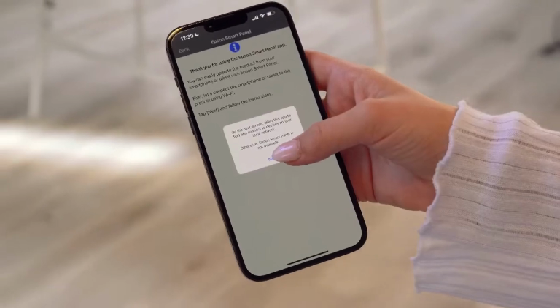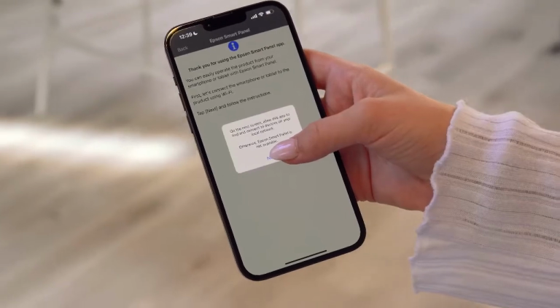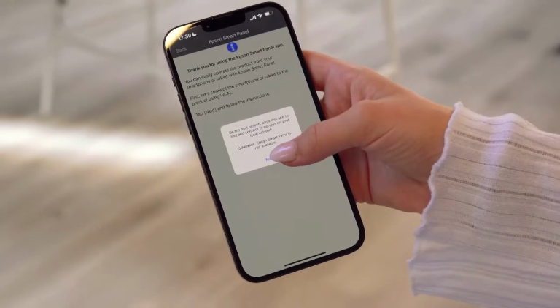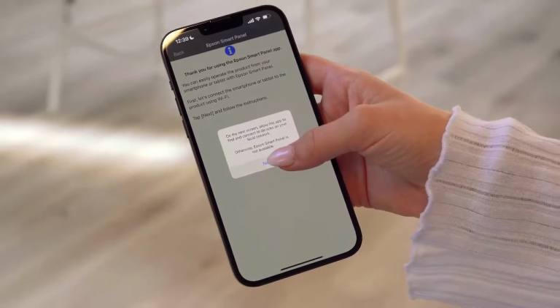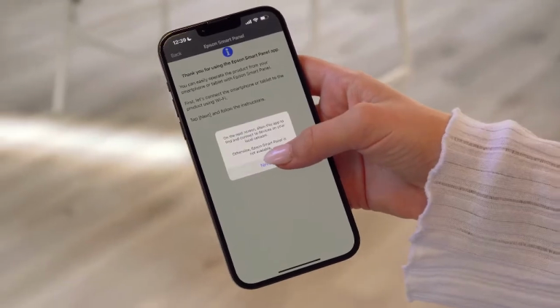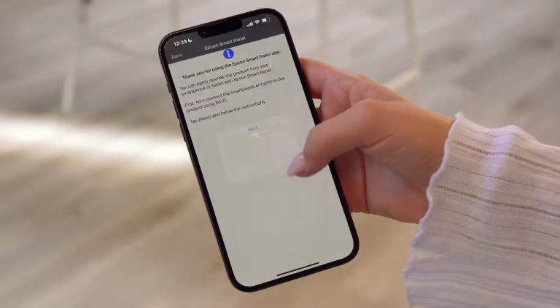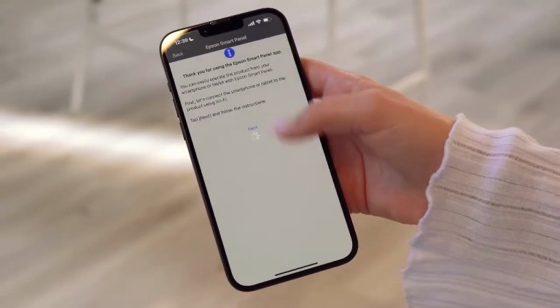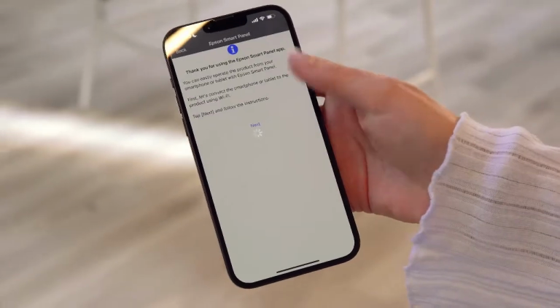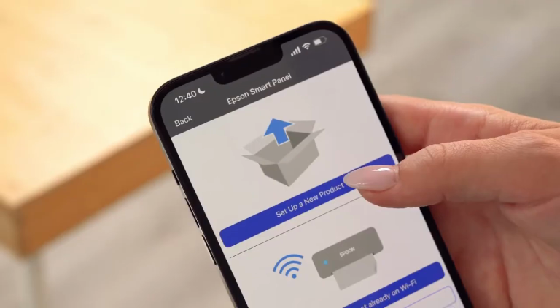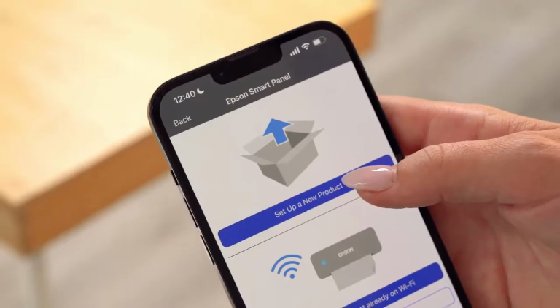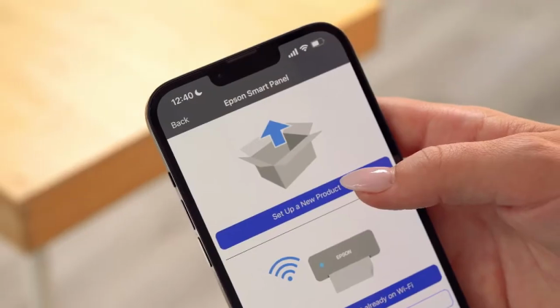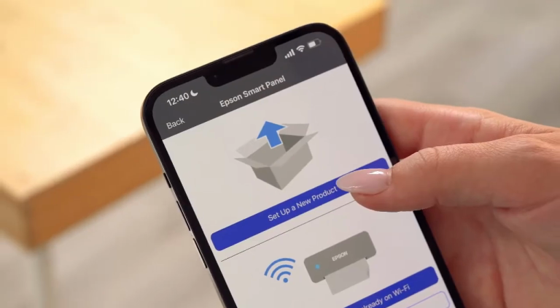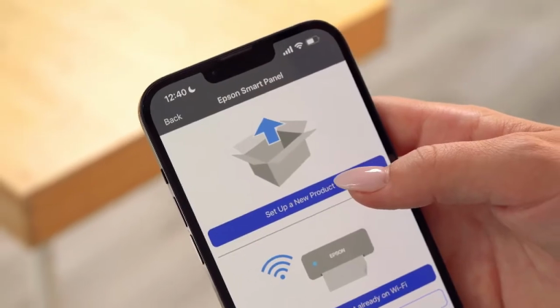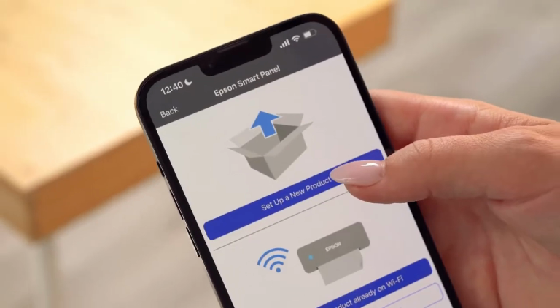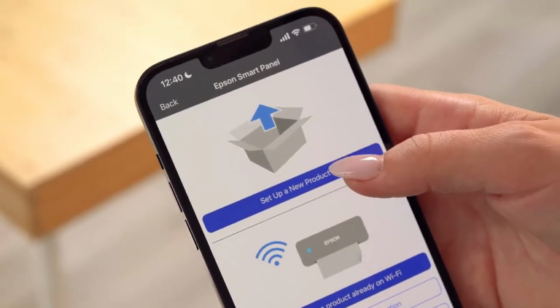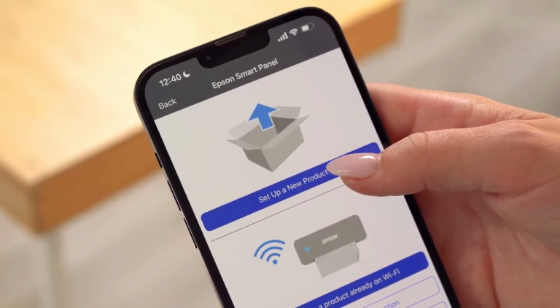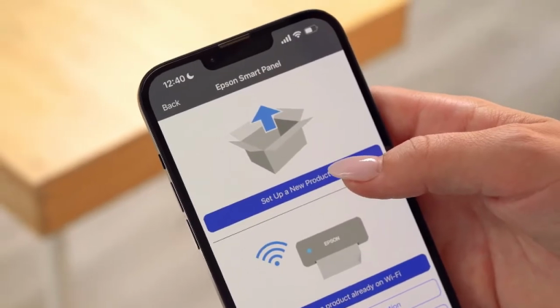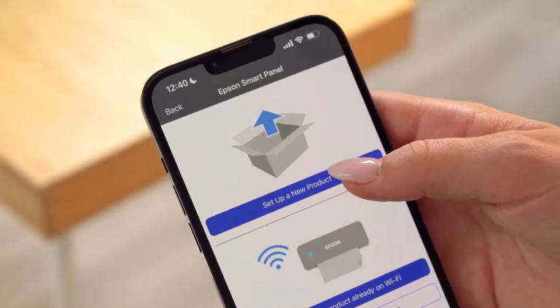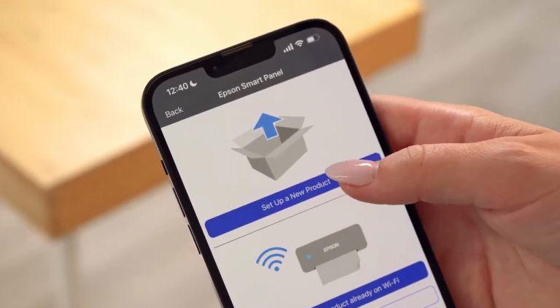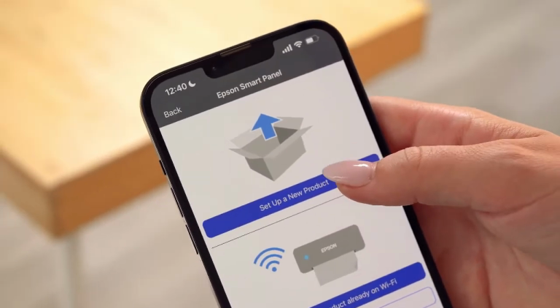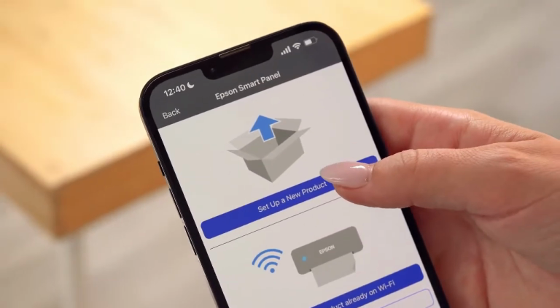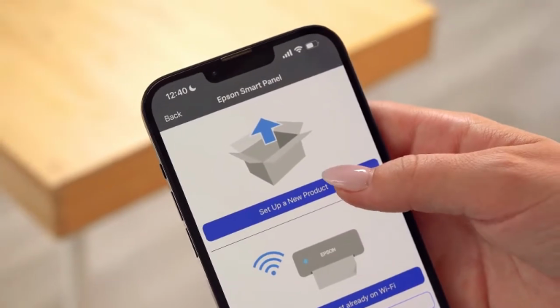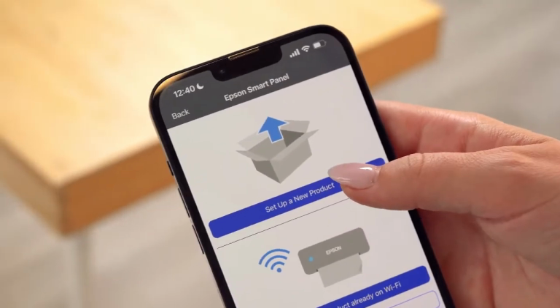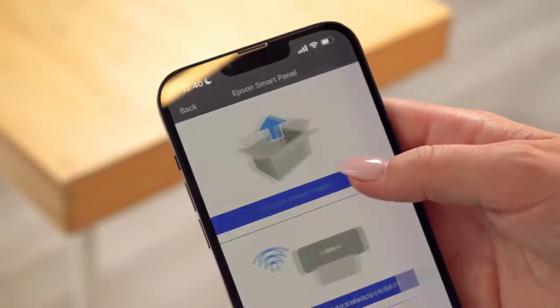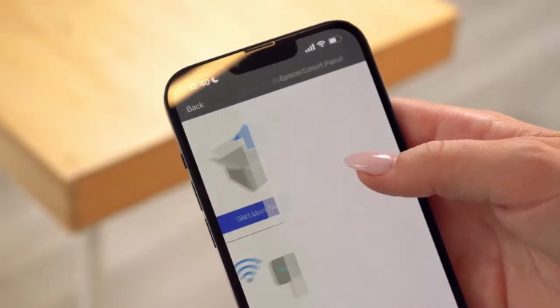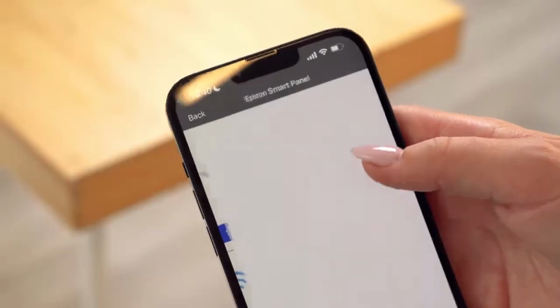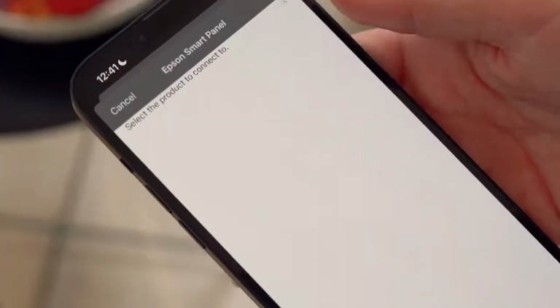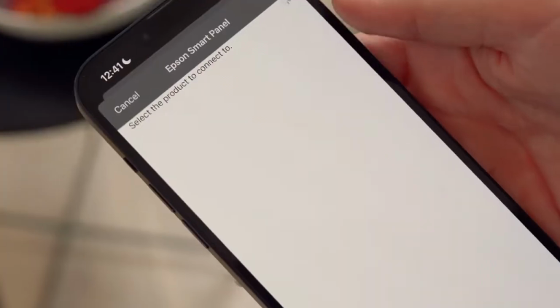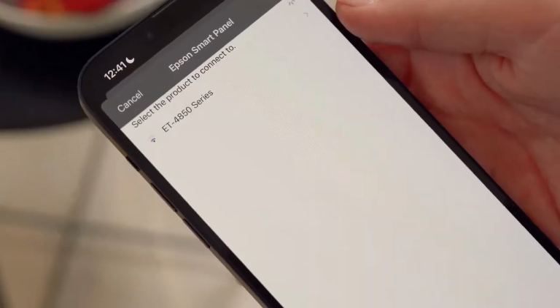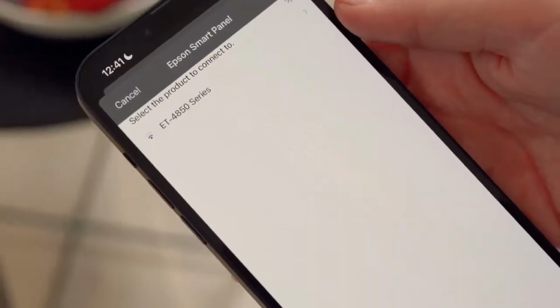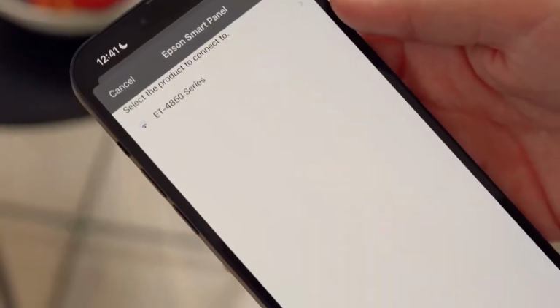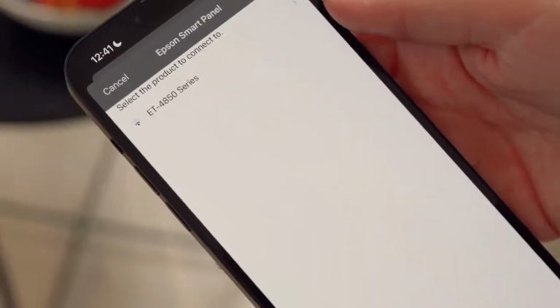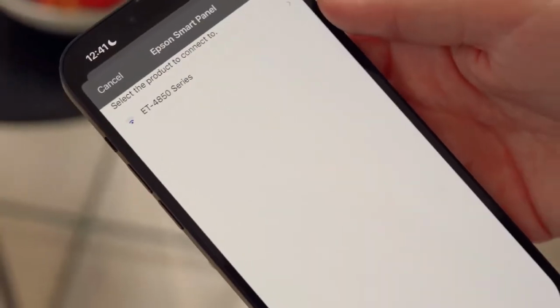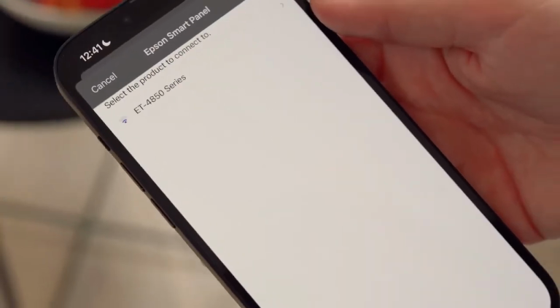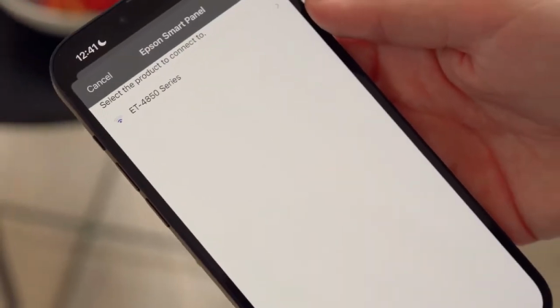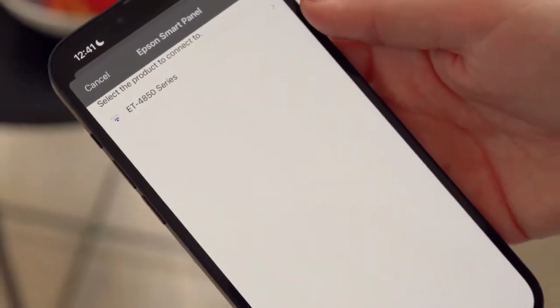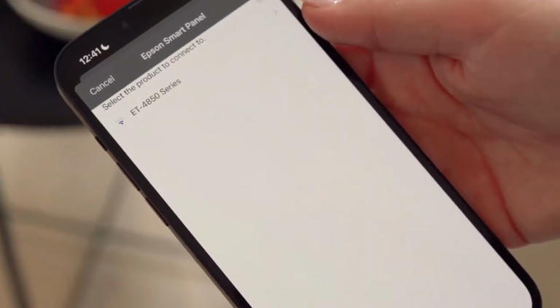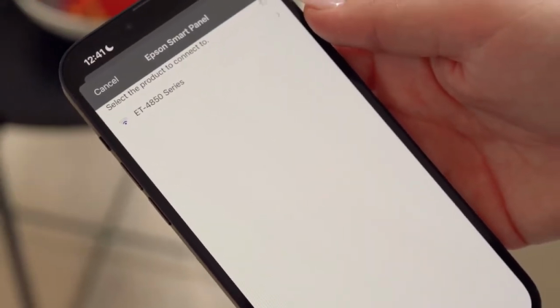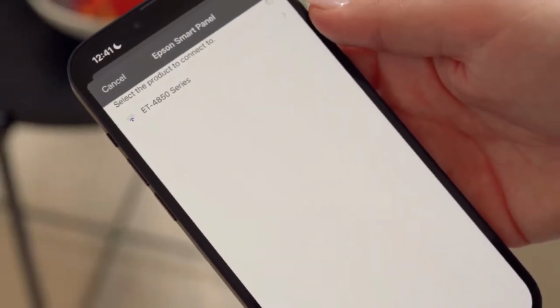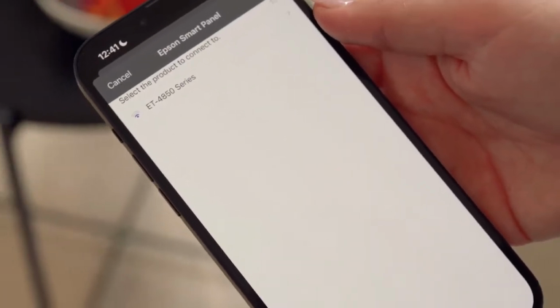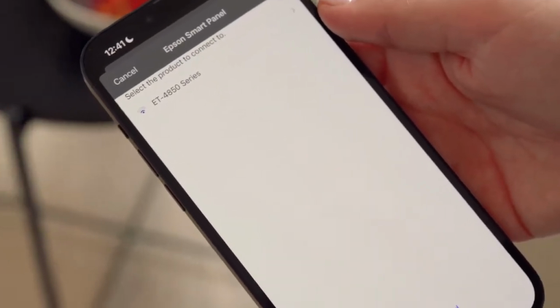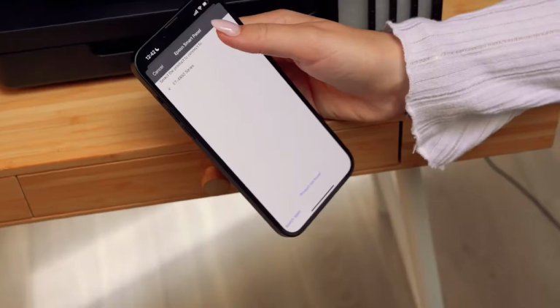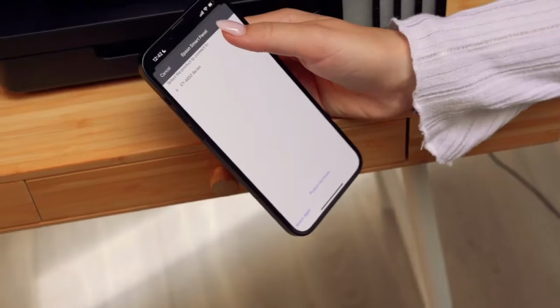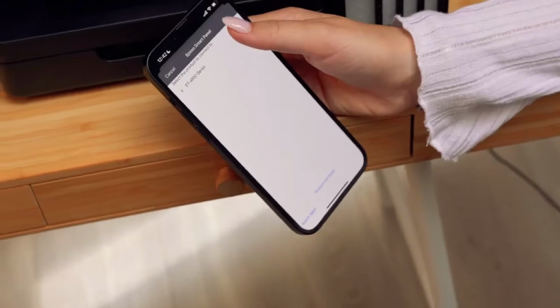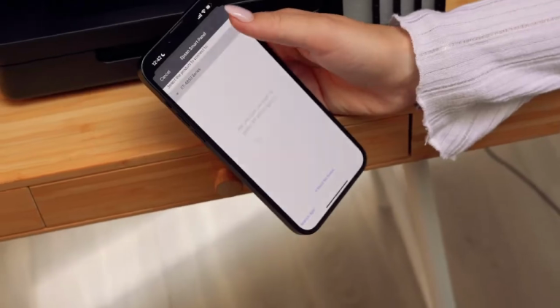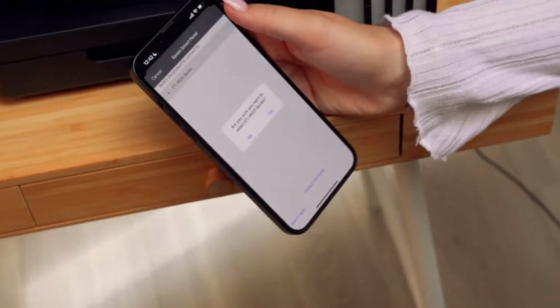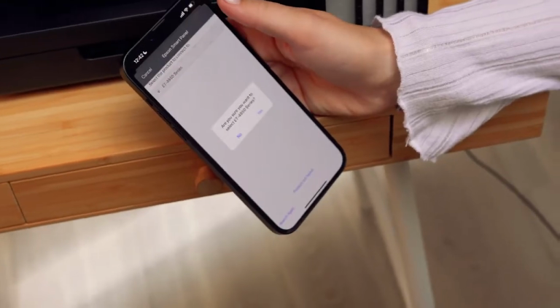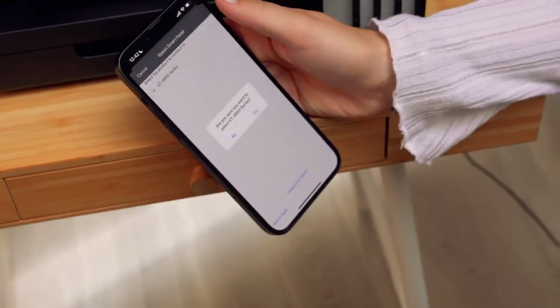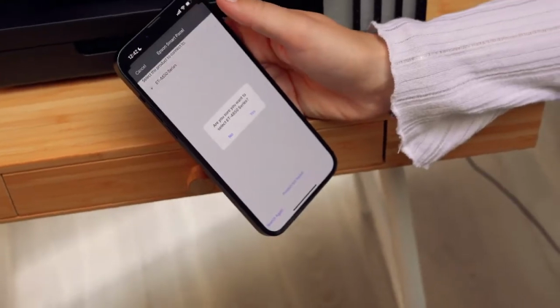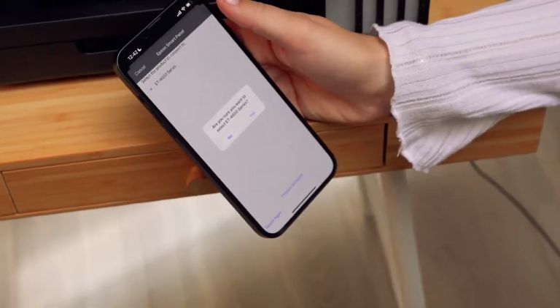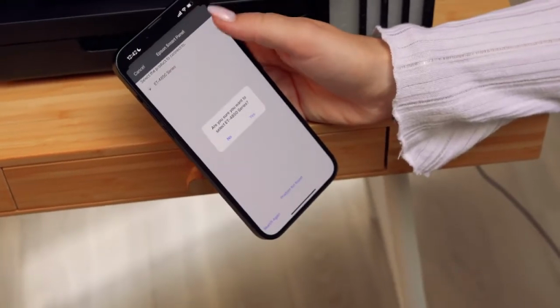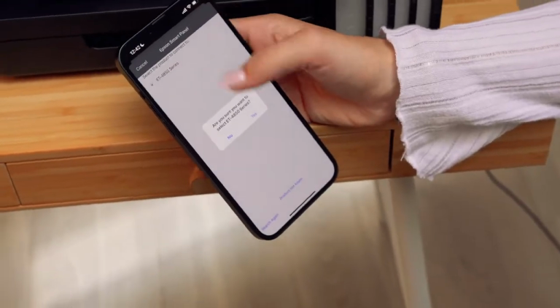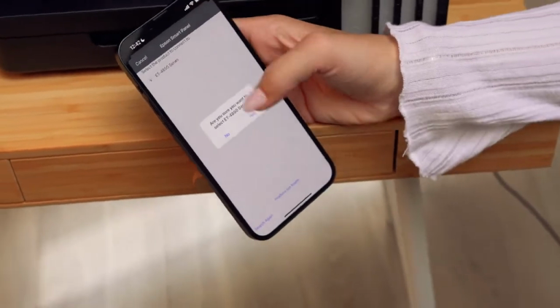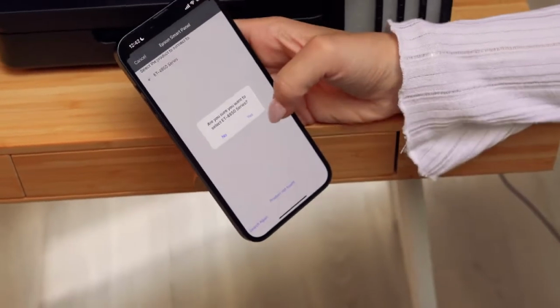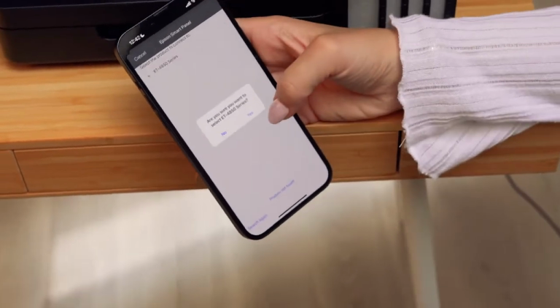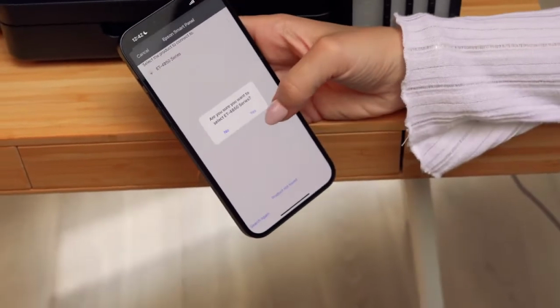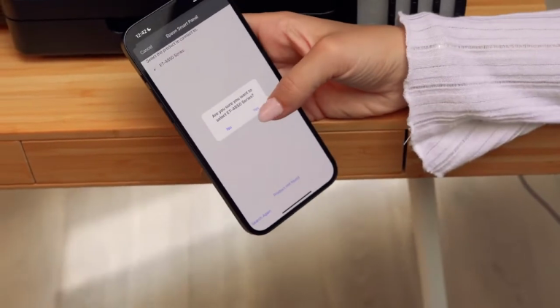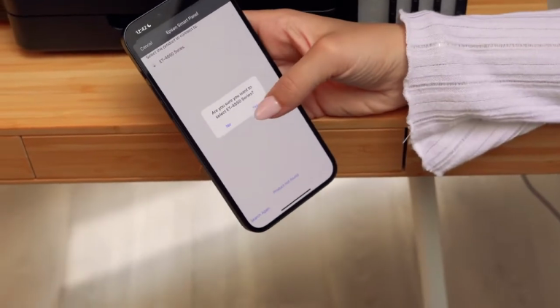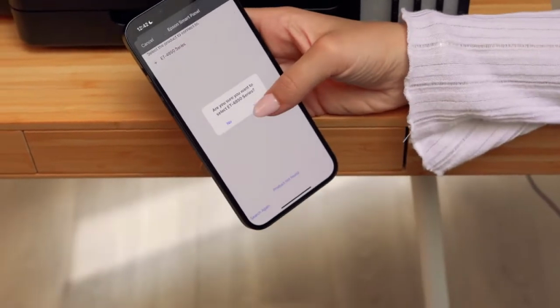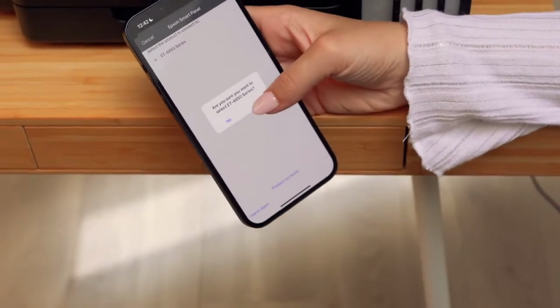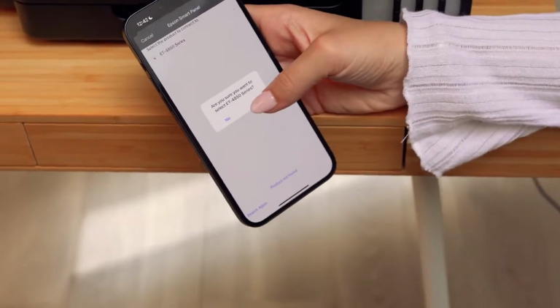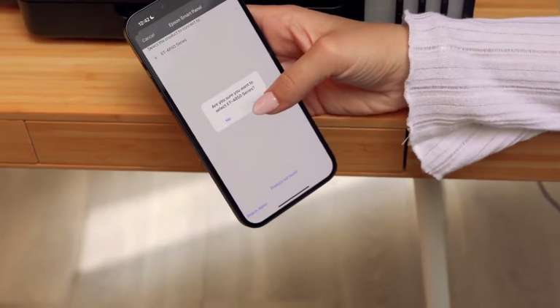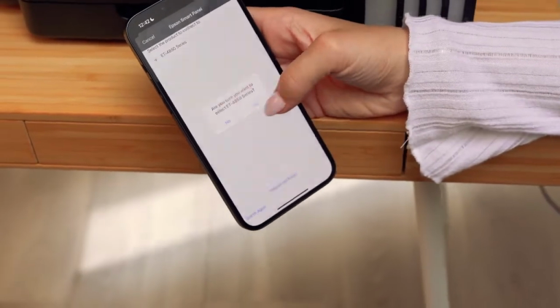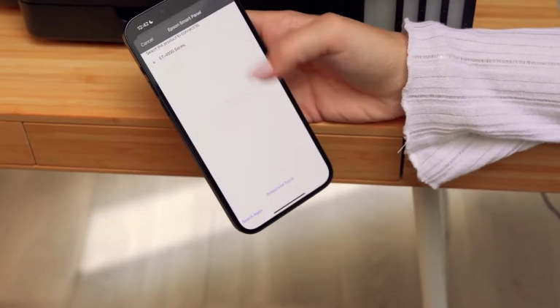When you see the connection options, choose 'Set up a new product'. When your printer appears, click on it and say Yes when asked to connect.